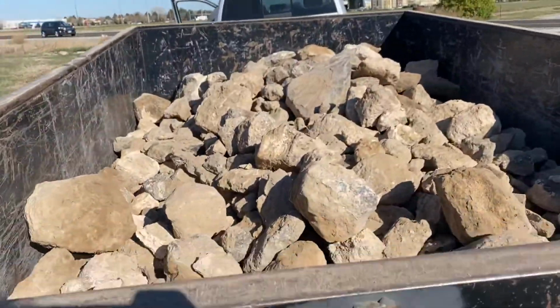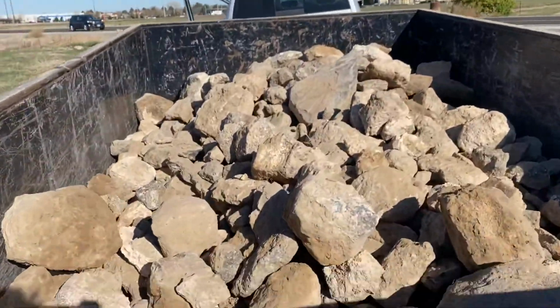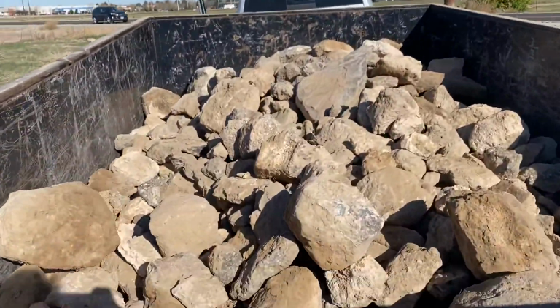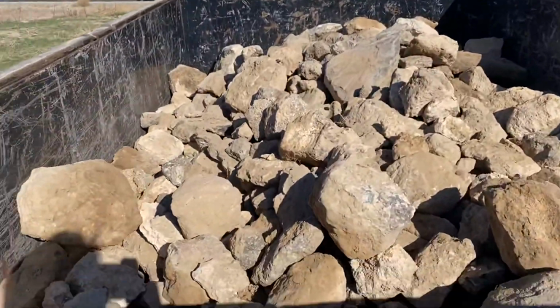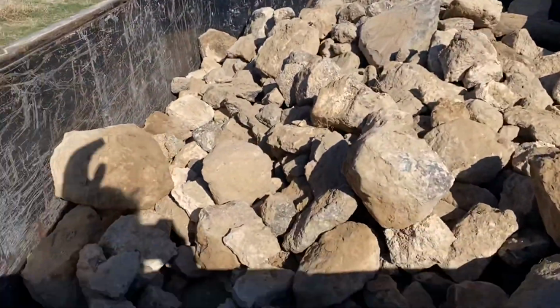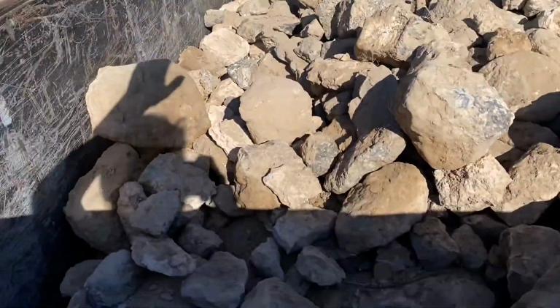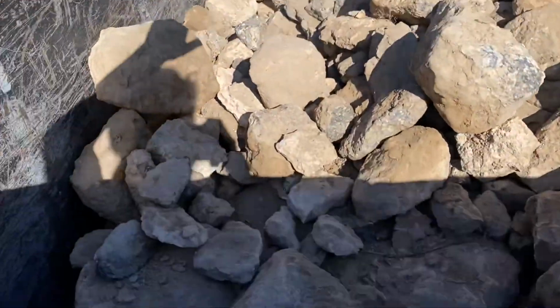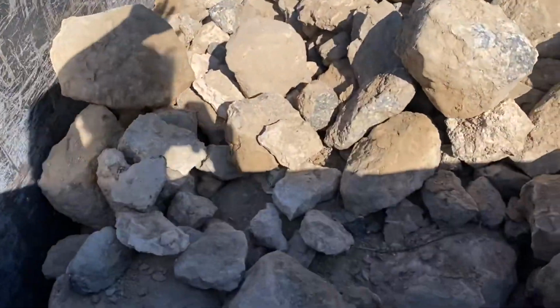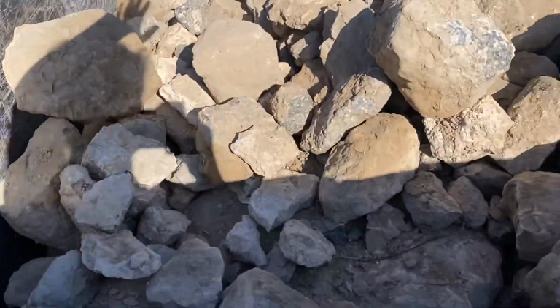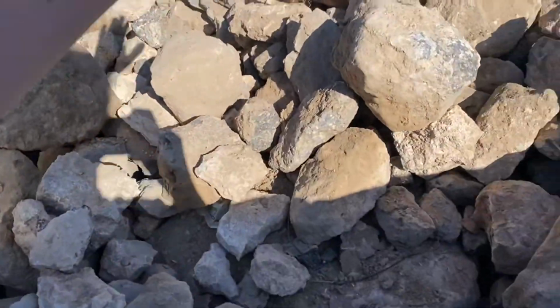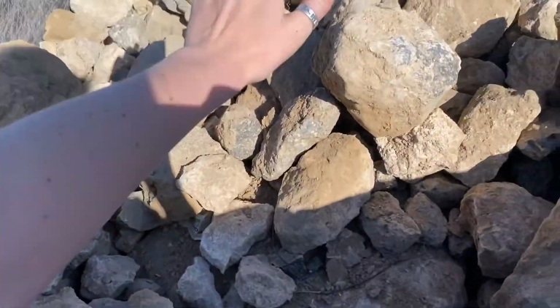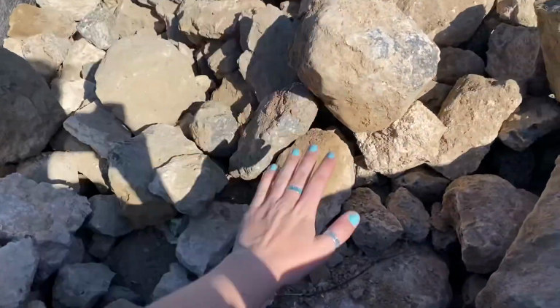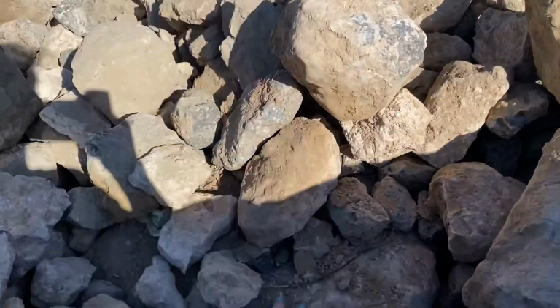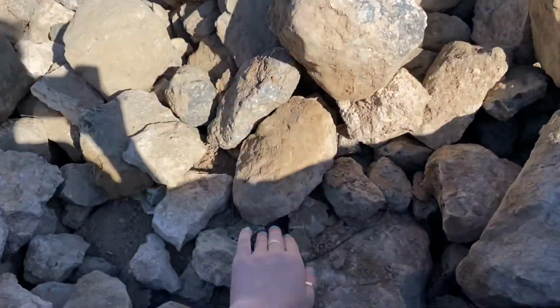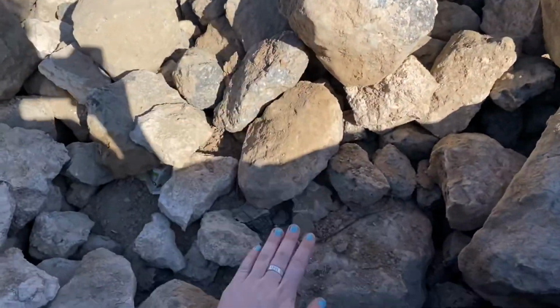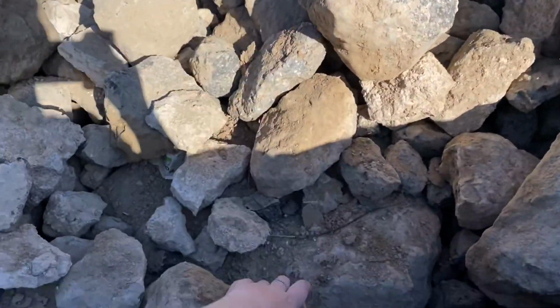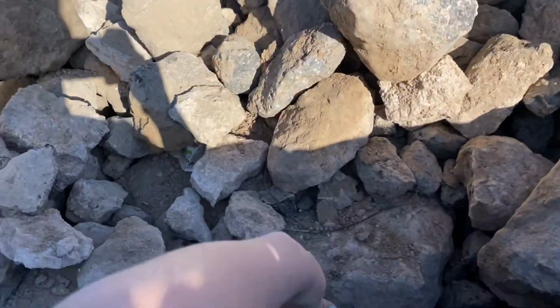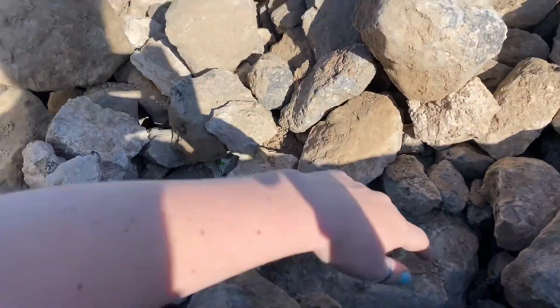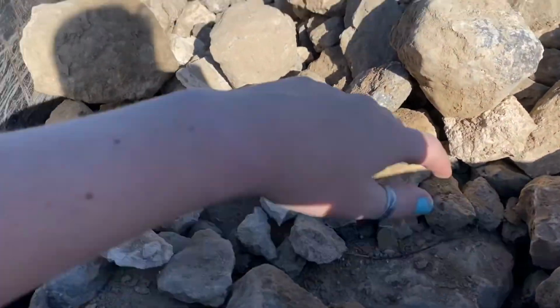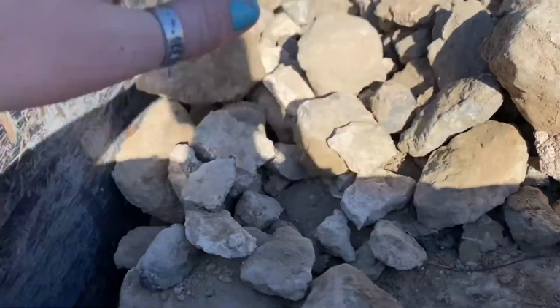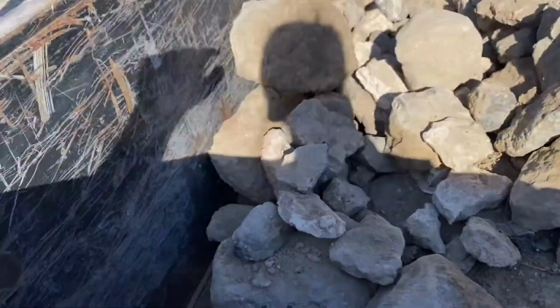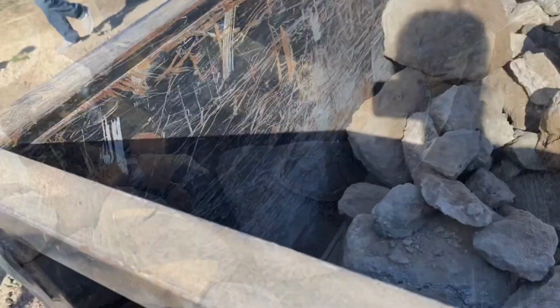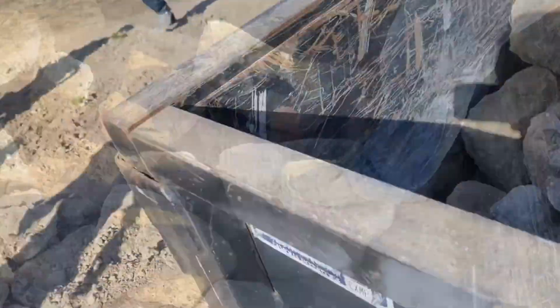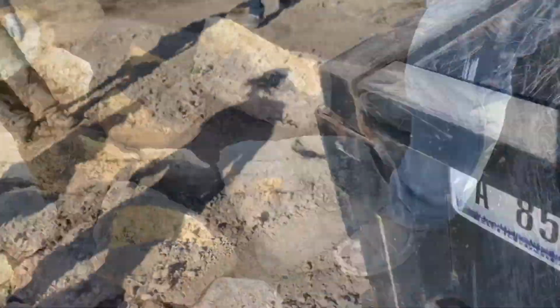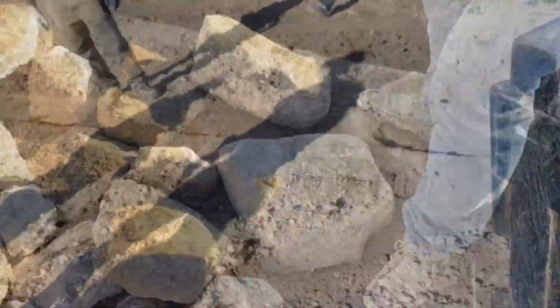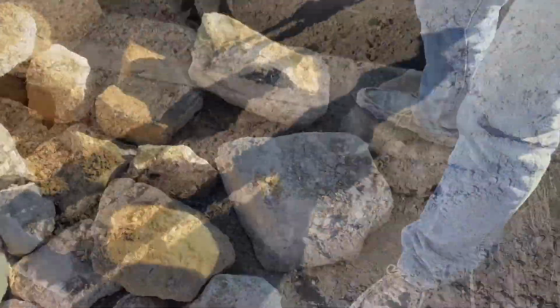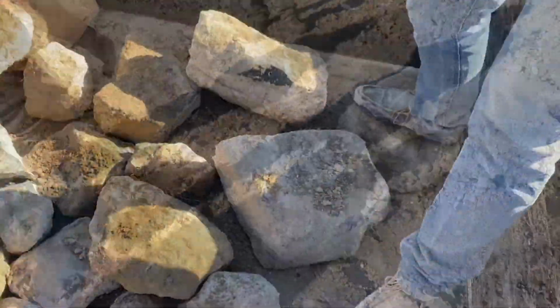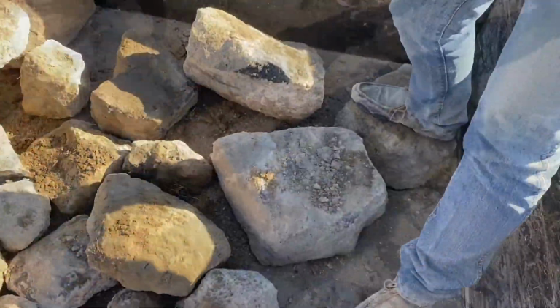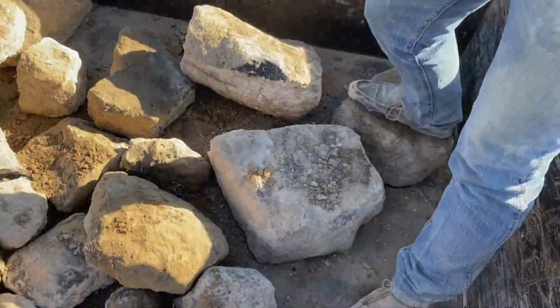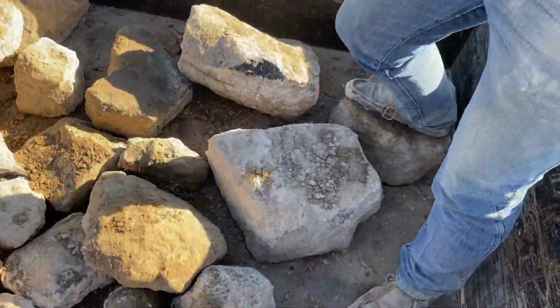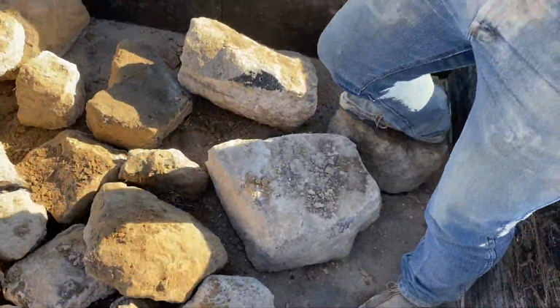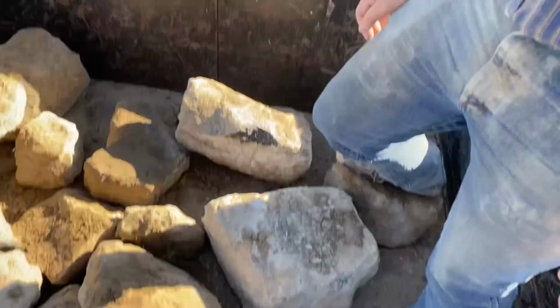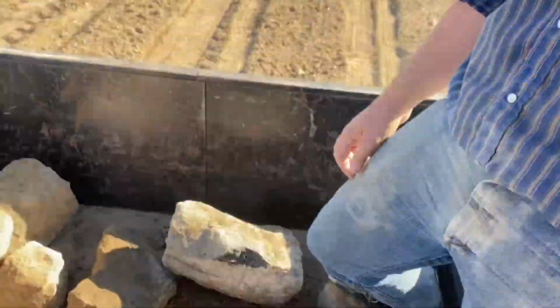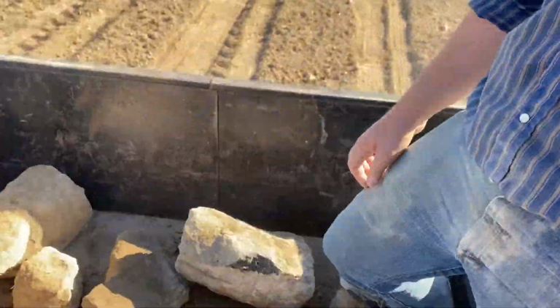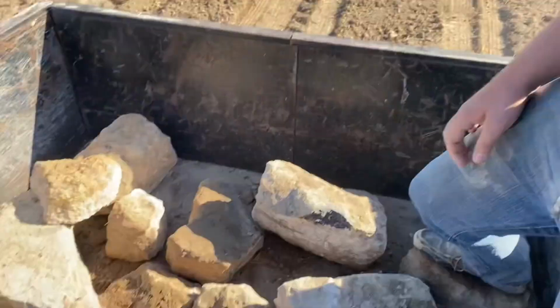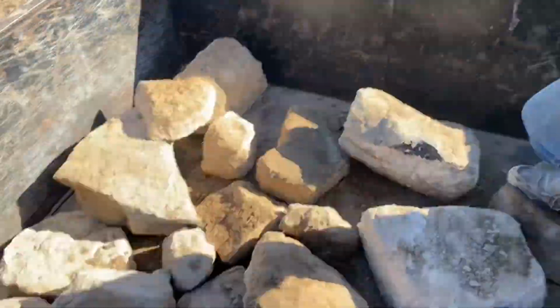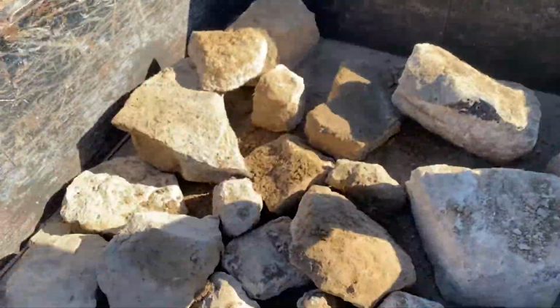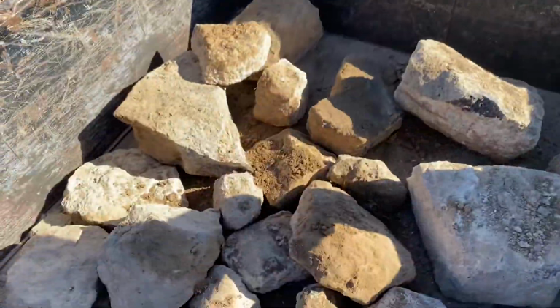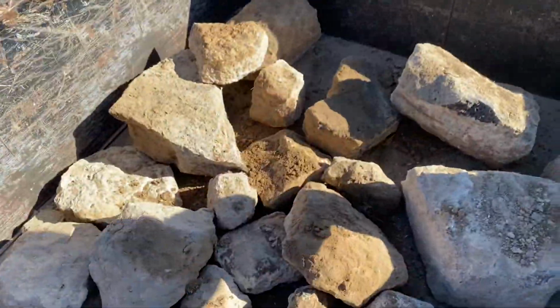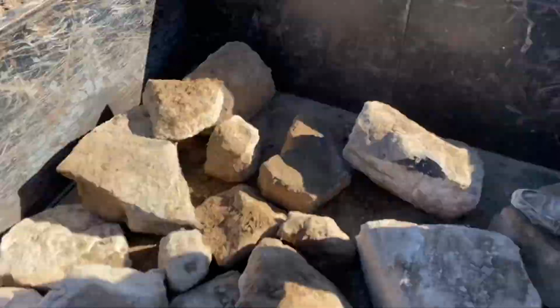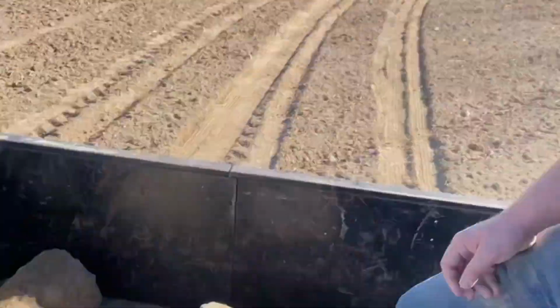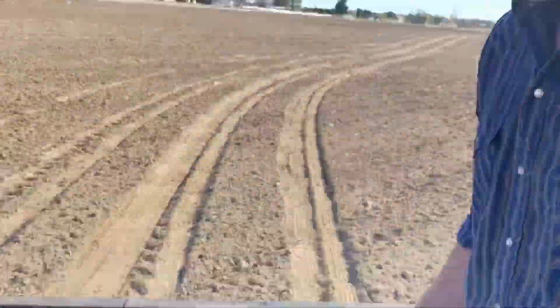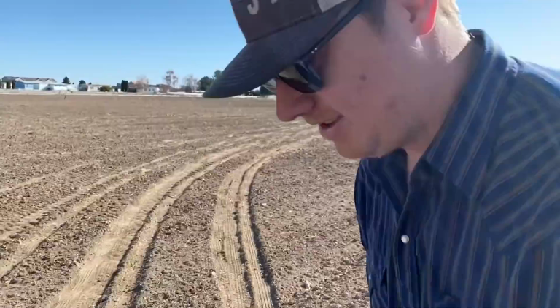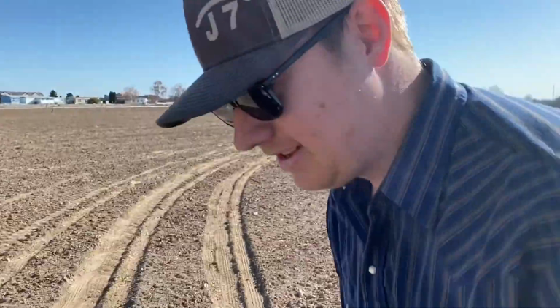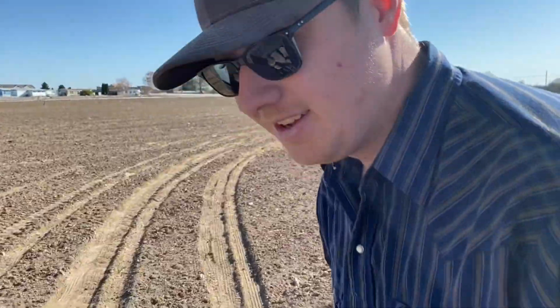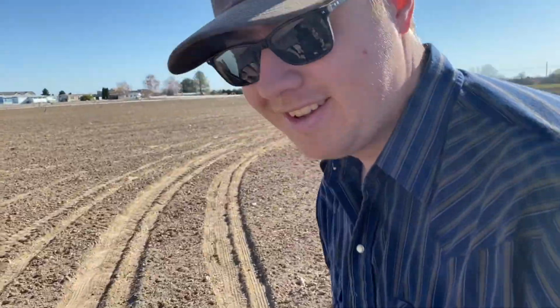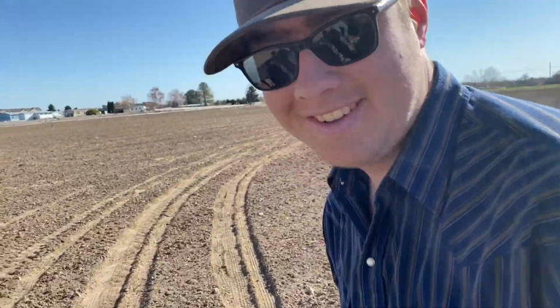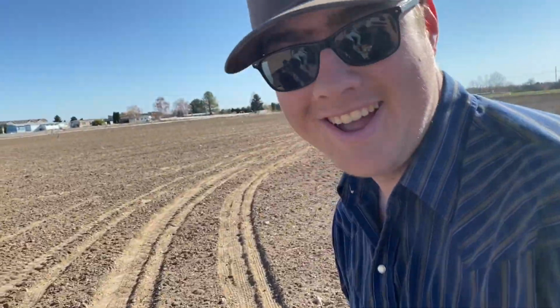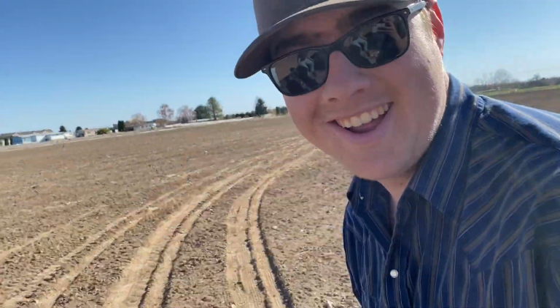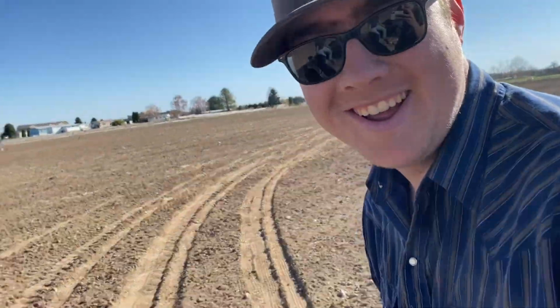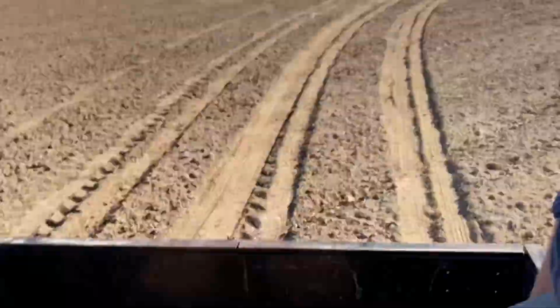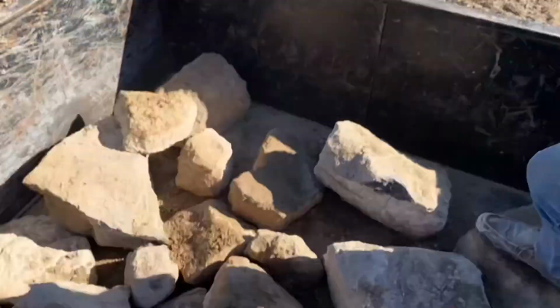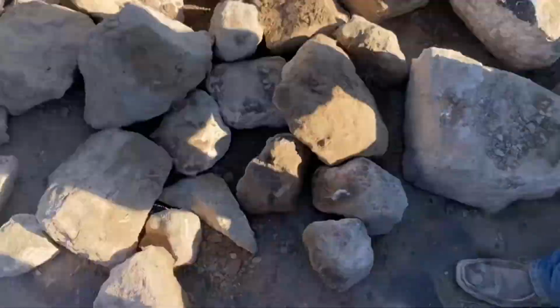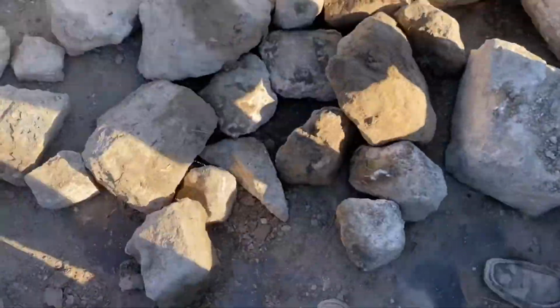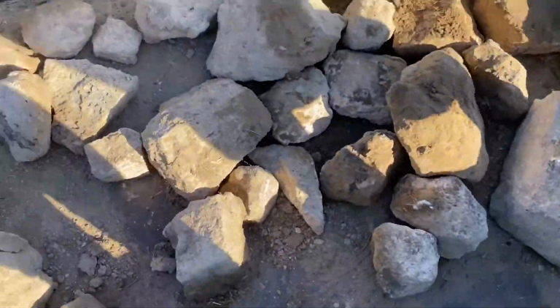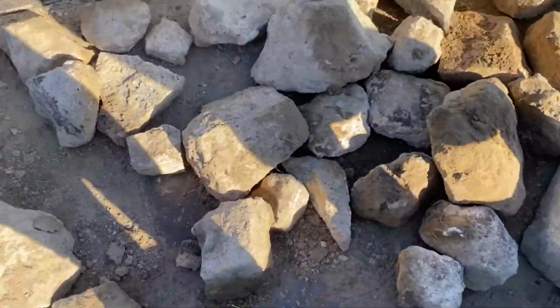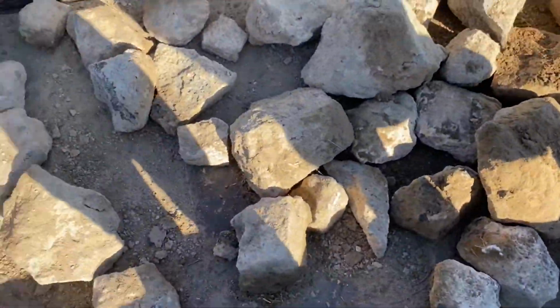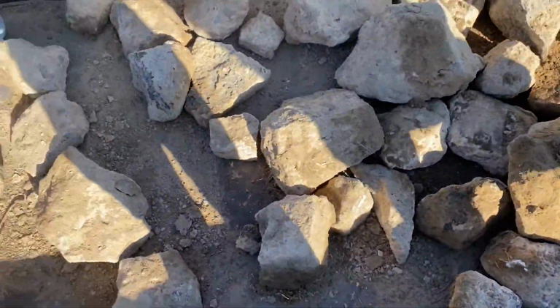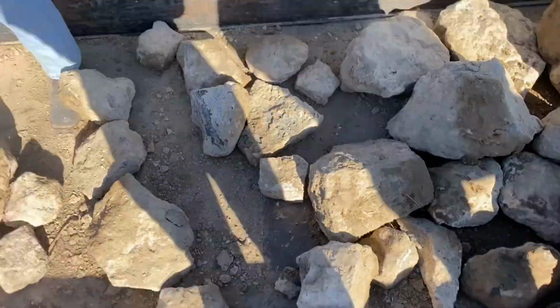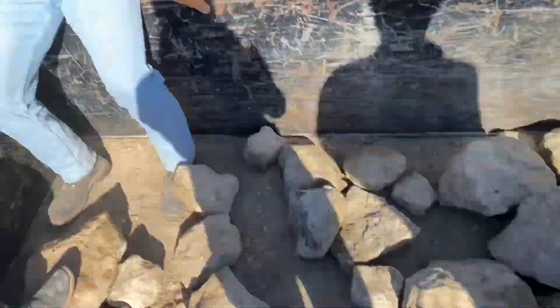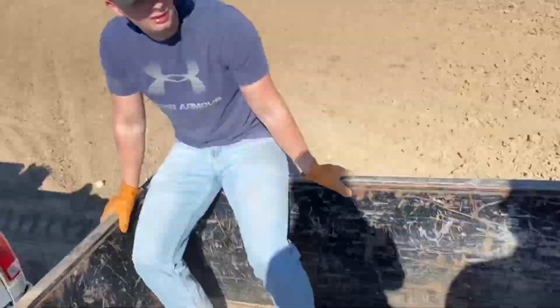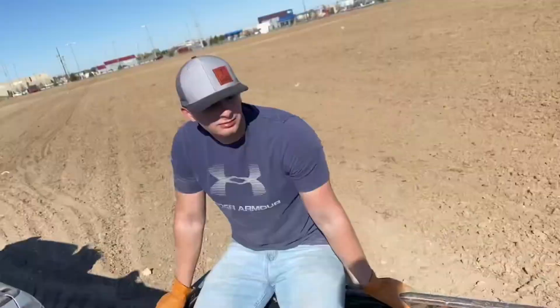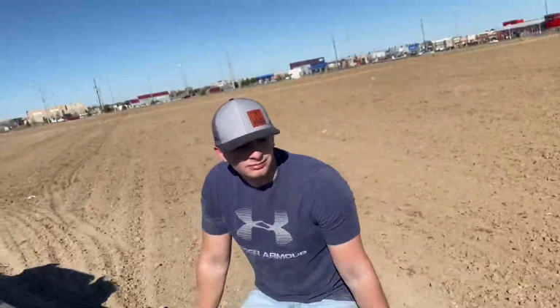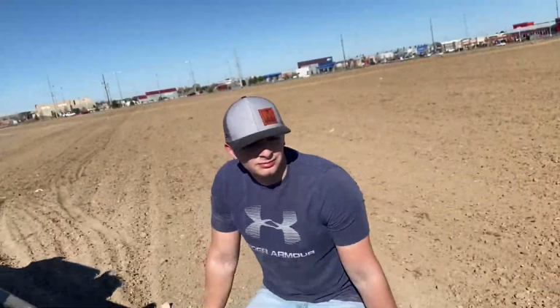Look at all those rocks! Look at those big berths. Hard work — sweat, blood, and tears.